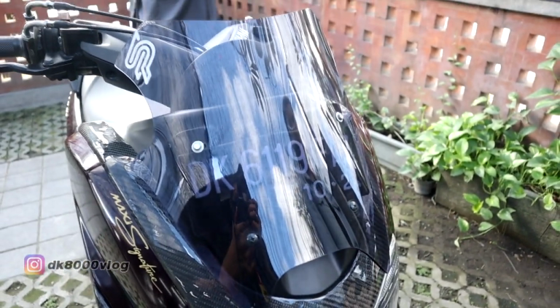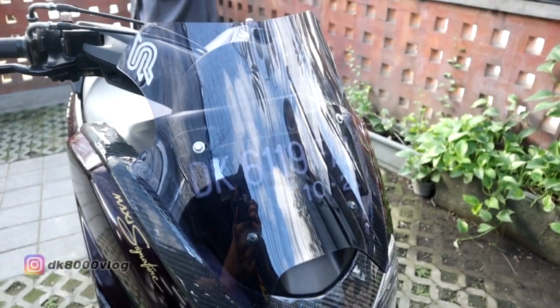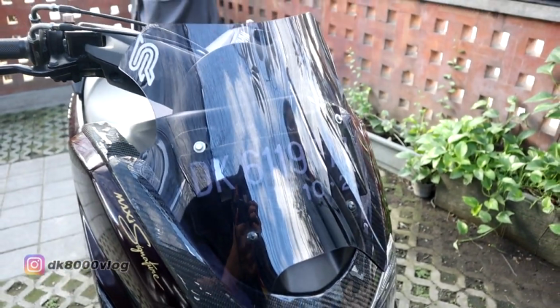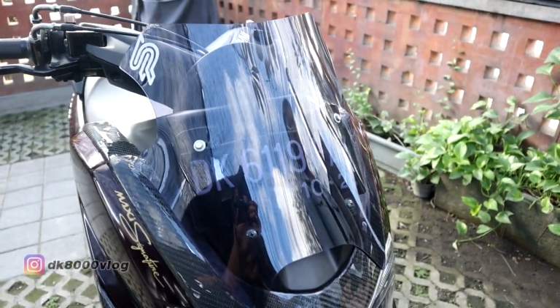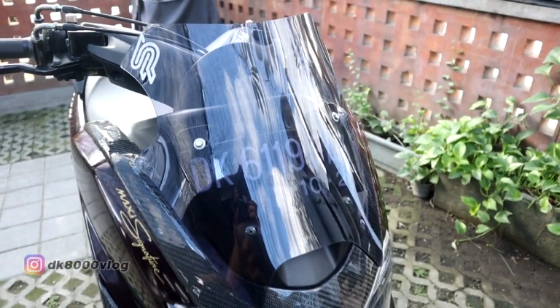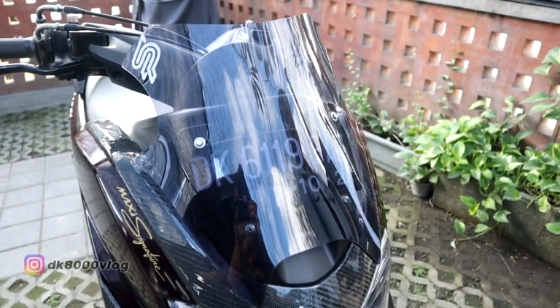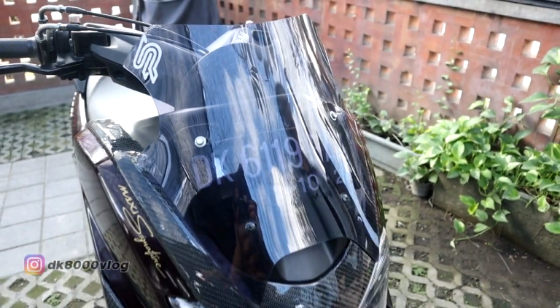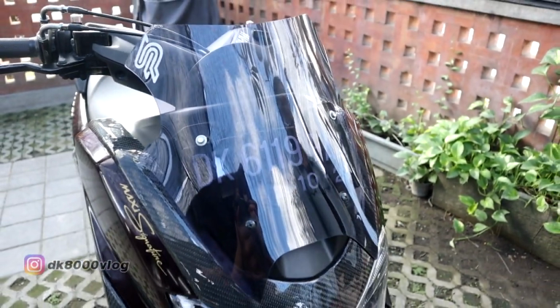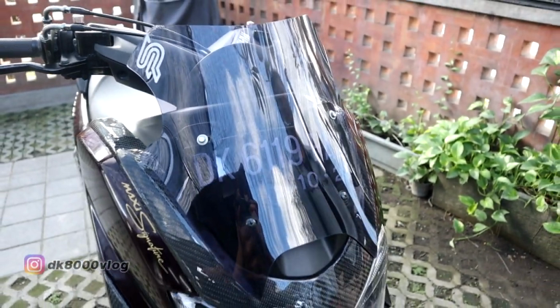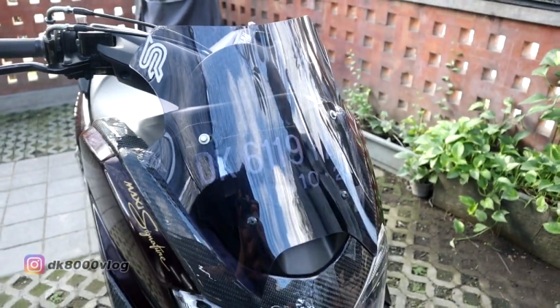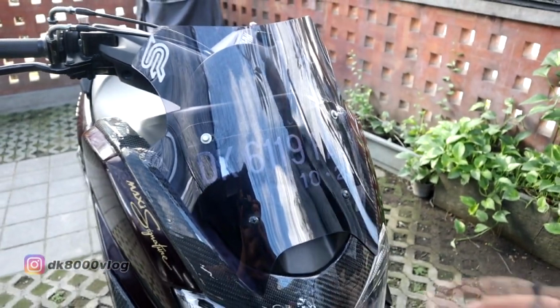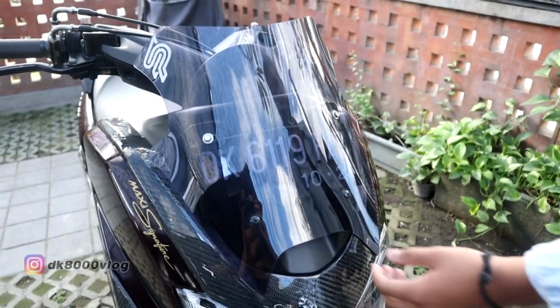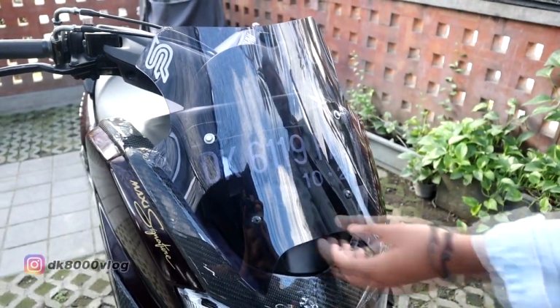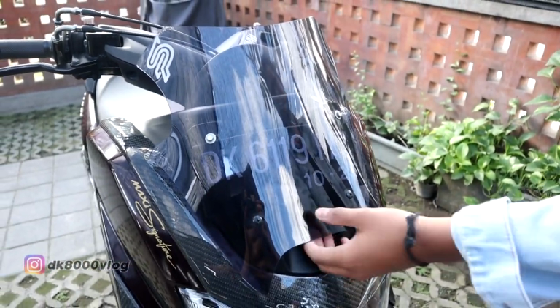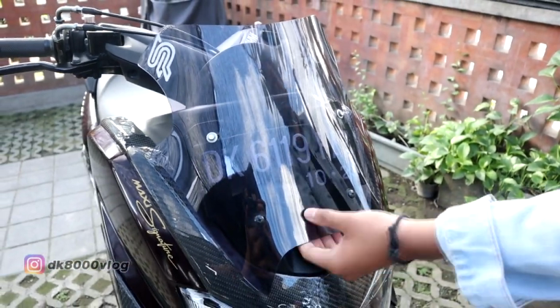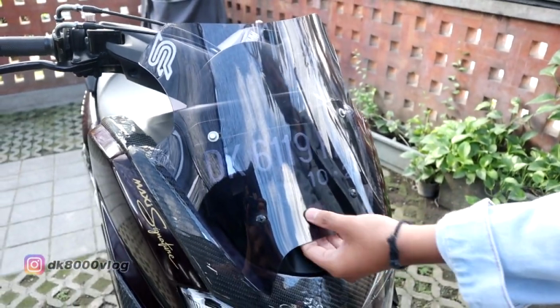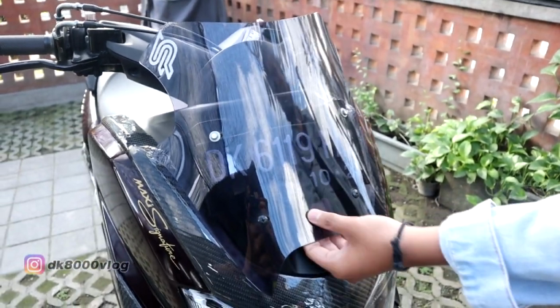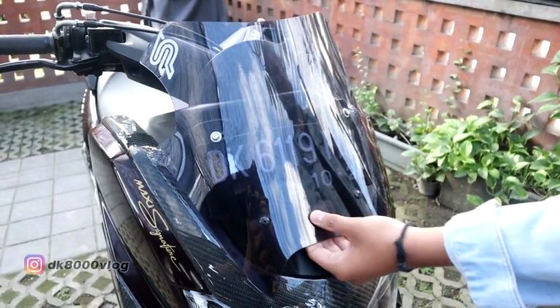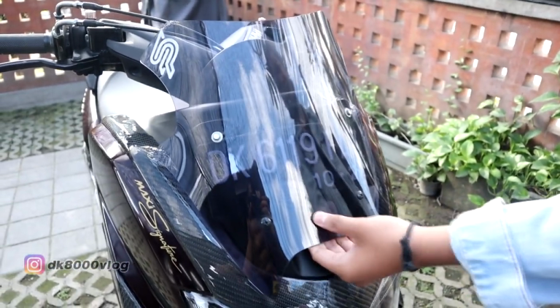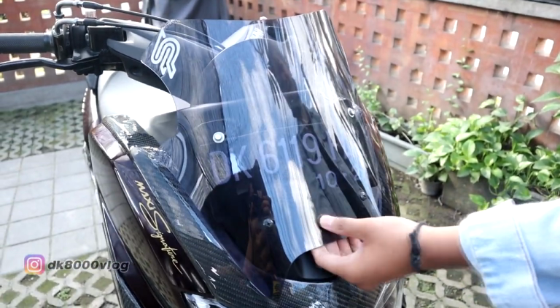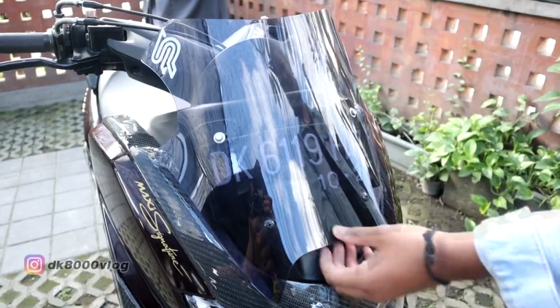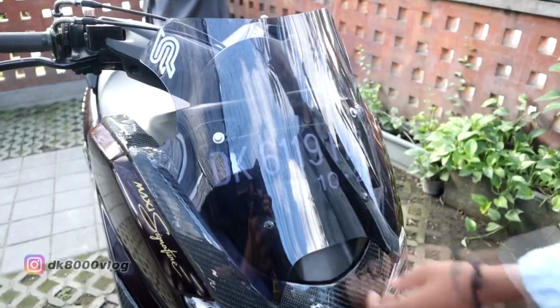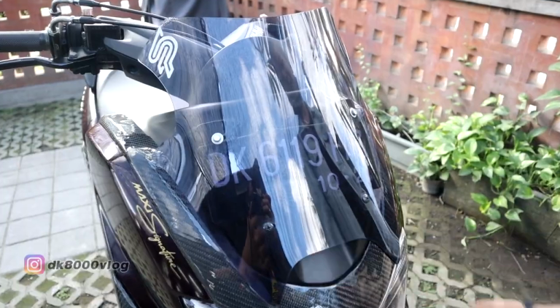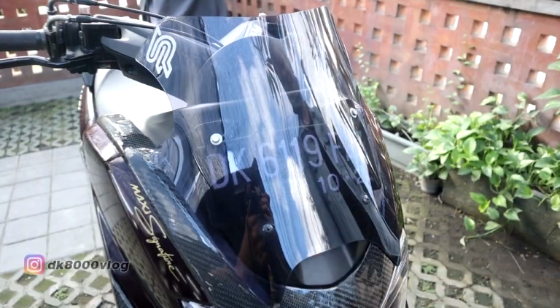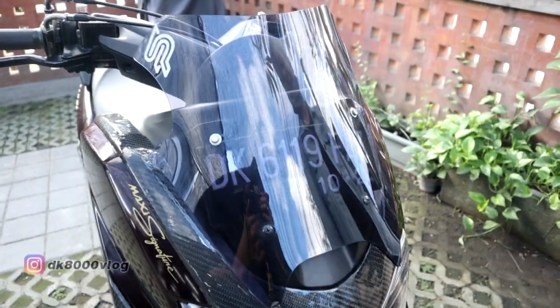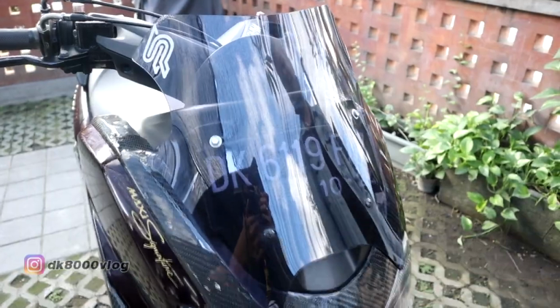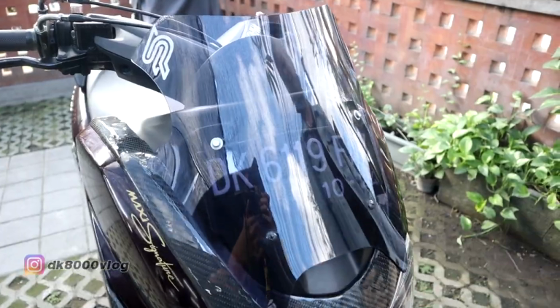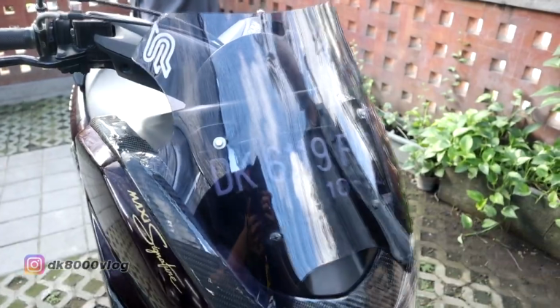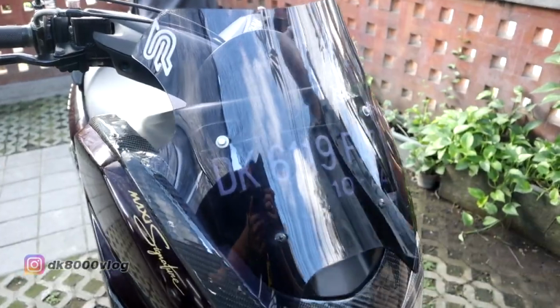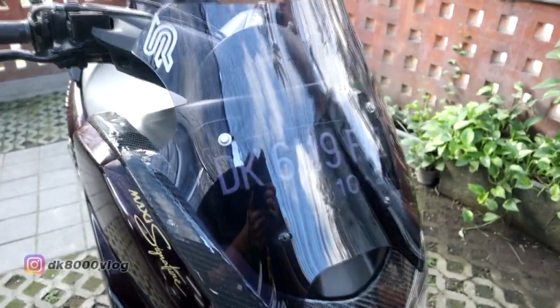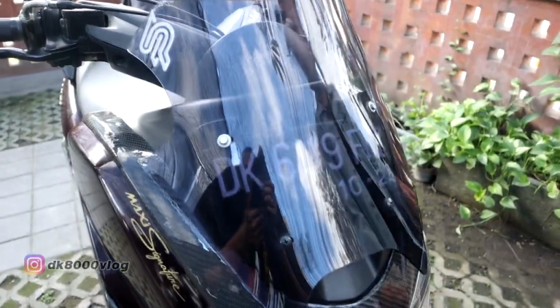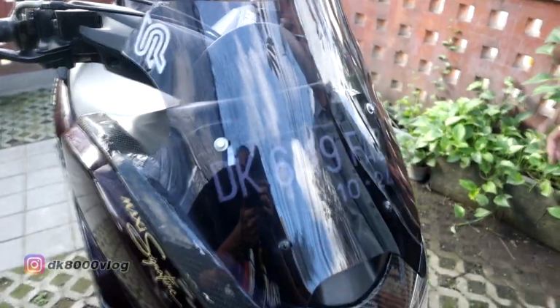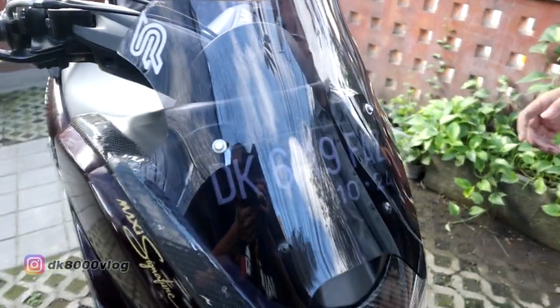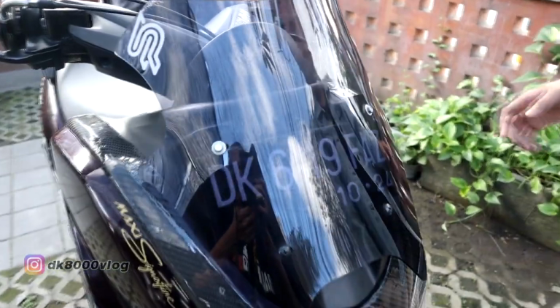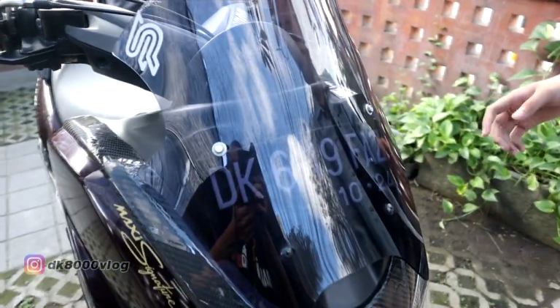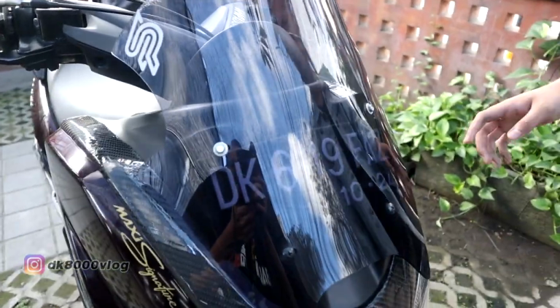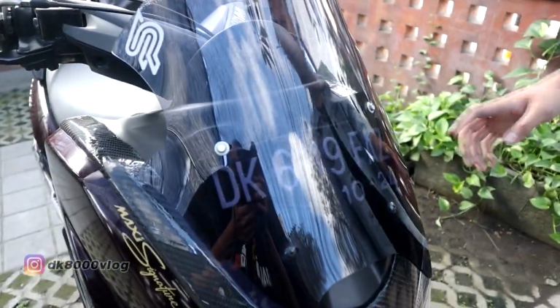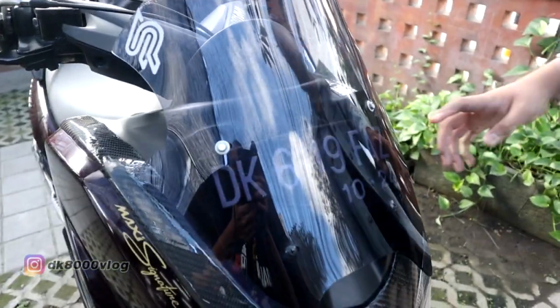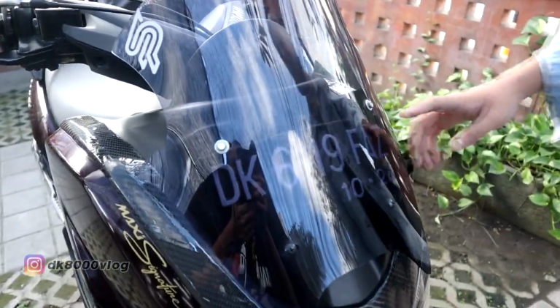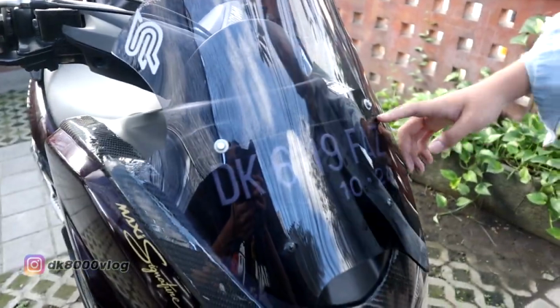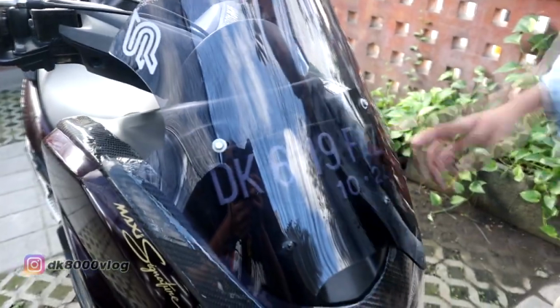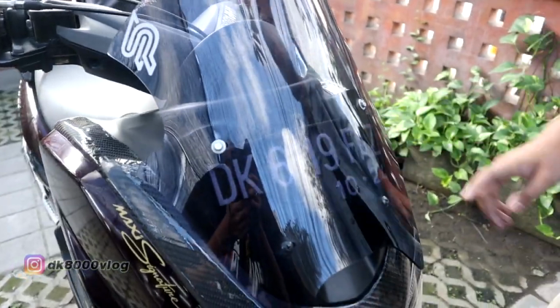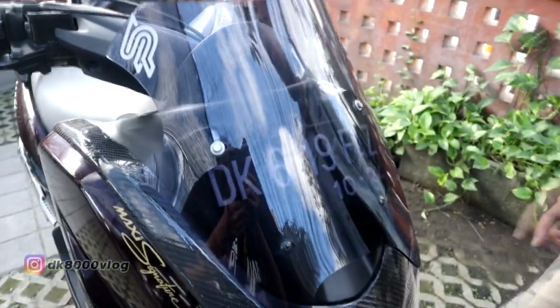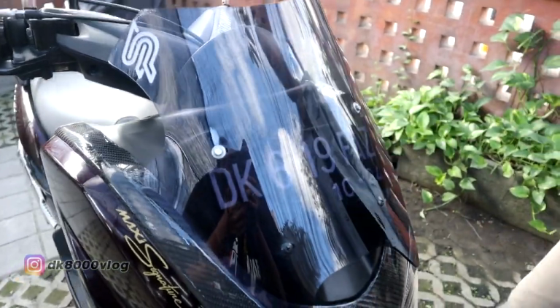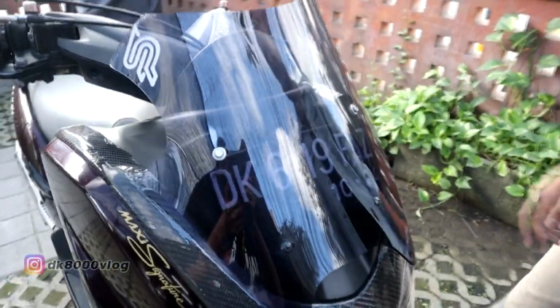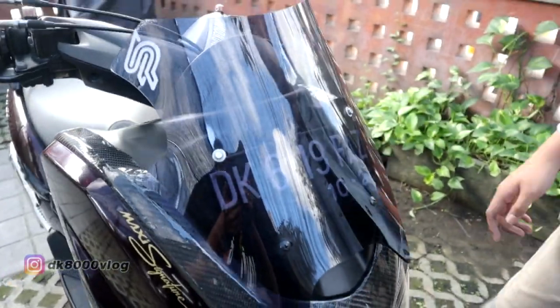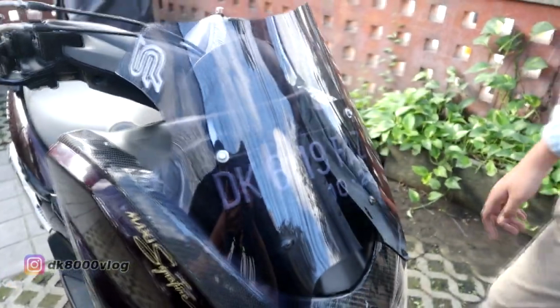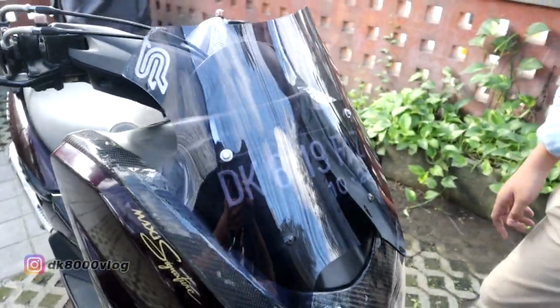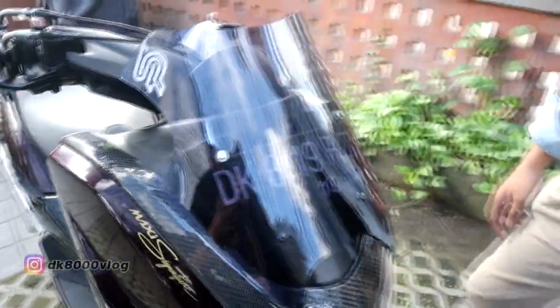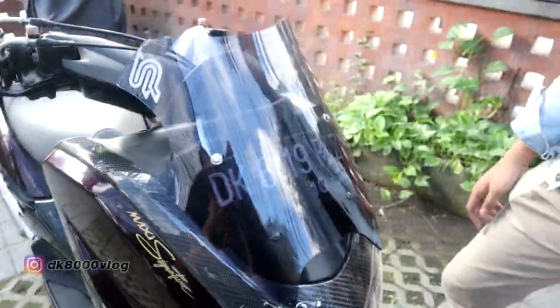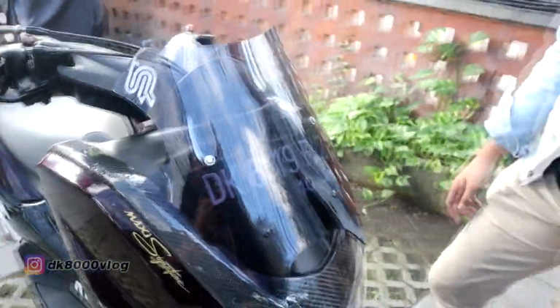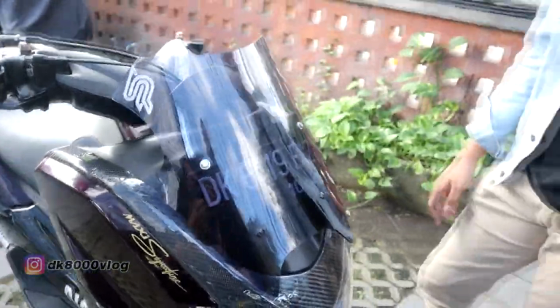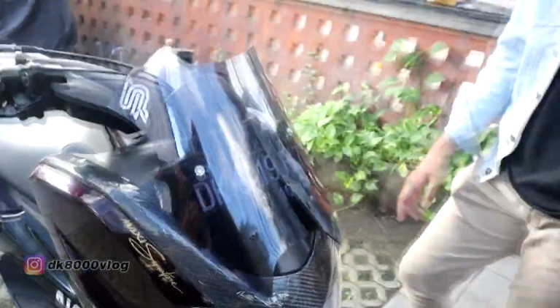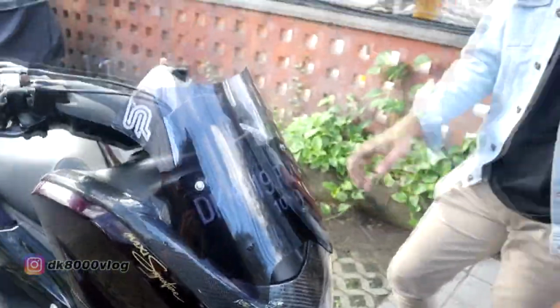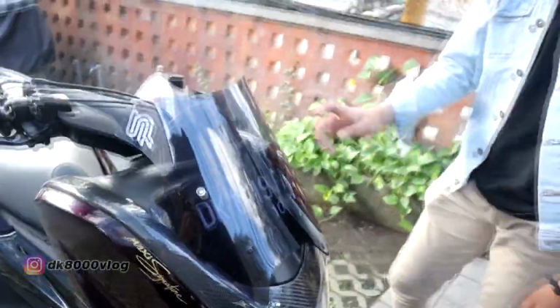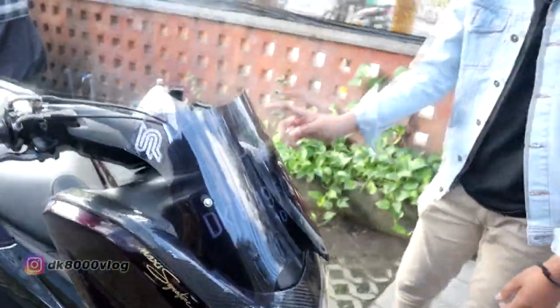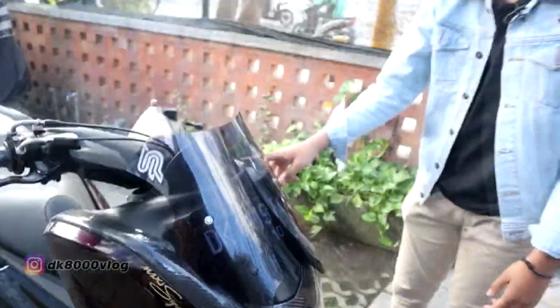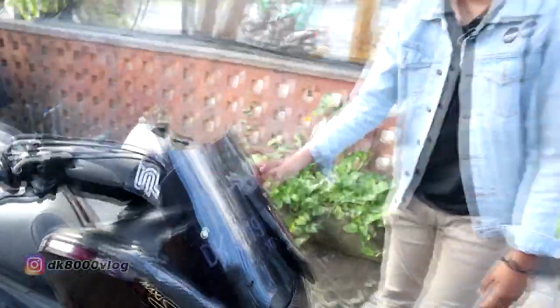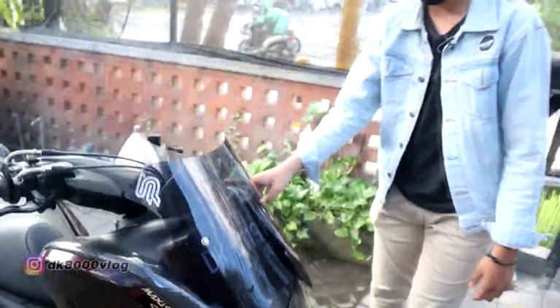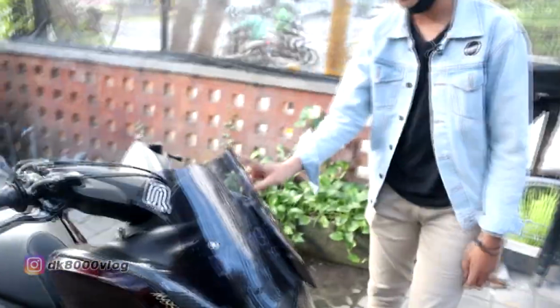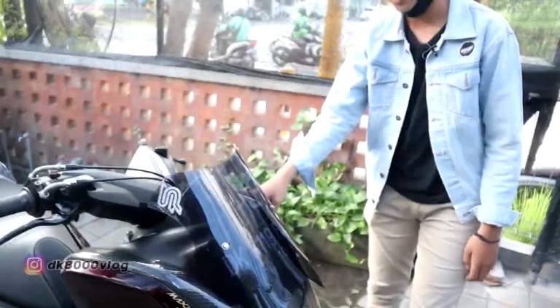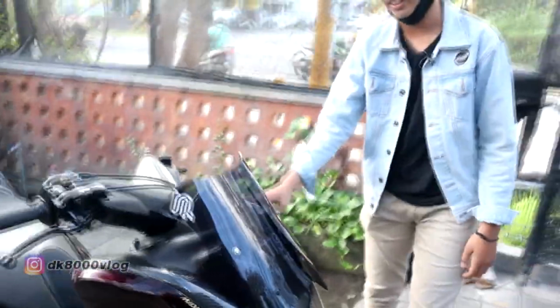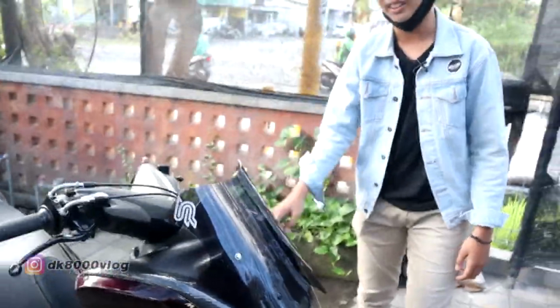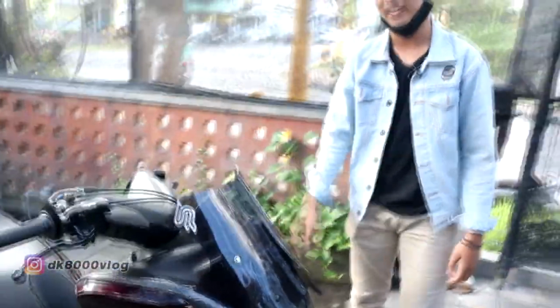Ocito-nya yang biasa, pas itu sempat pakai Ocito Cyborg tapi nggak cocok buat di motor ini.